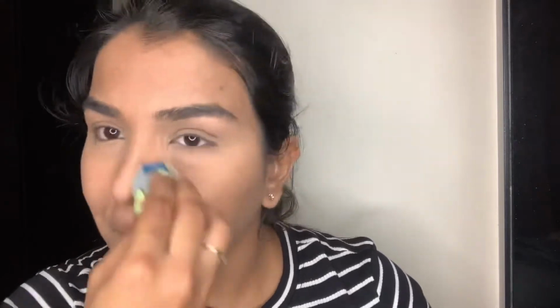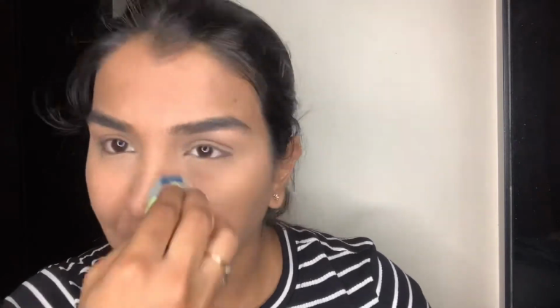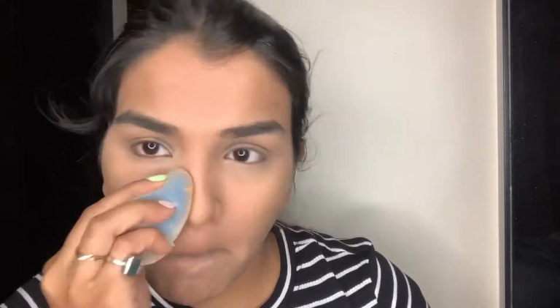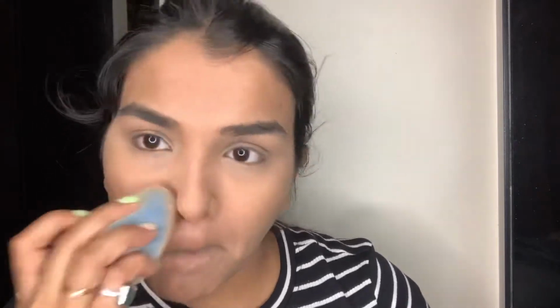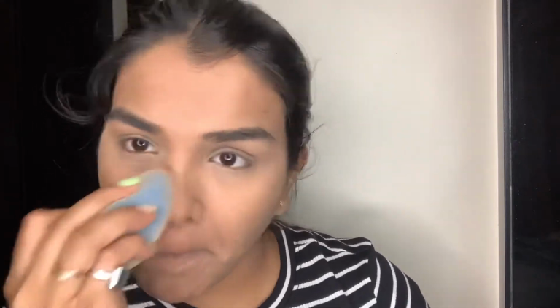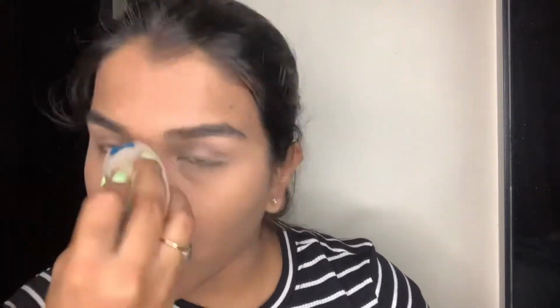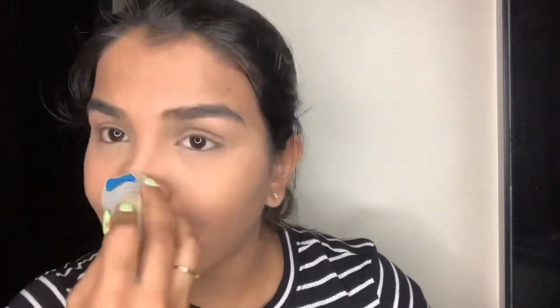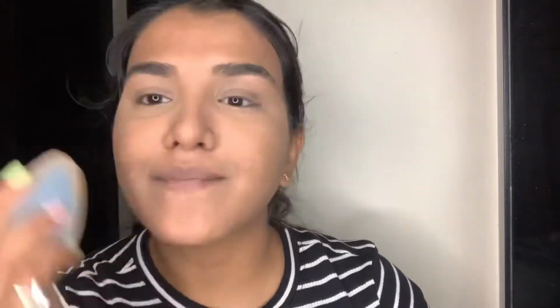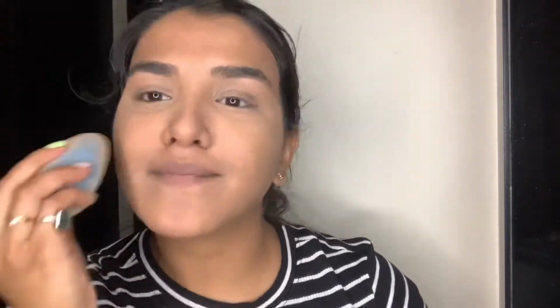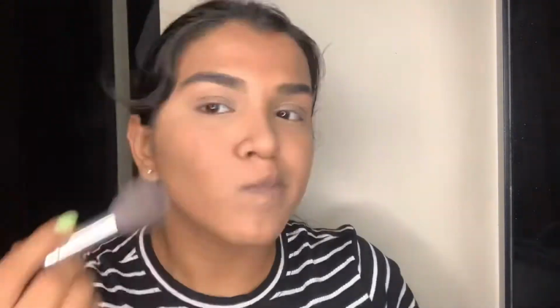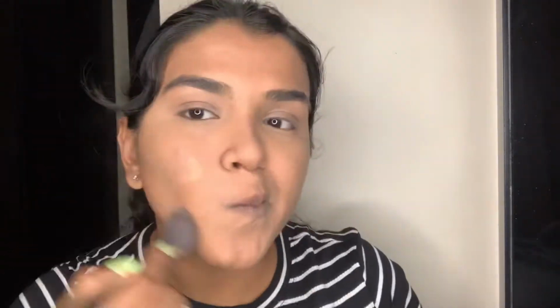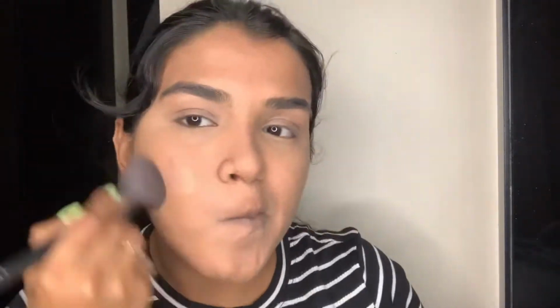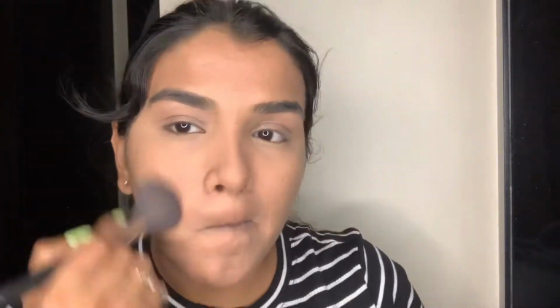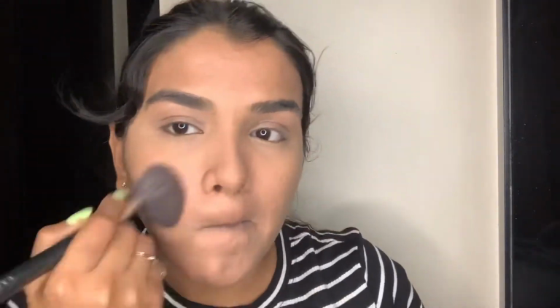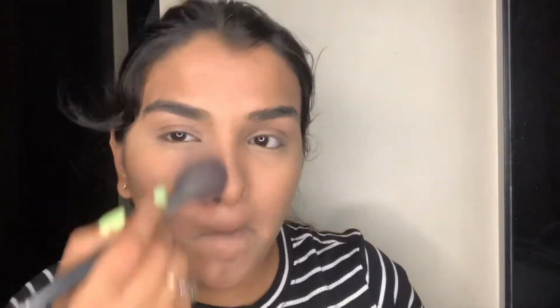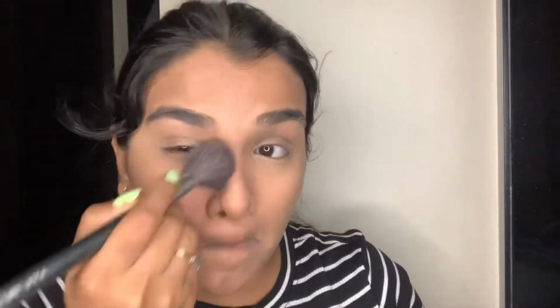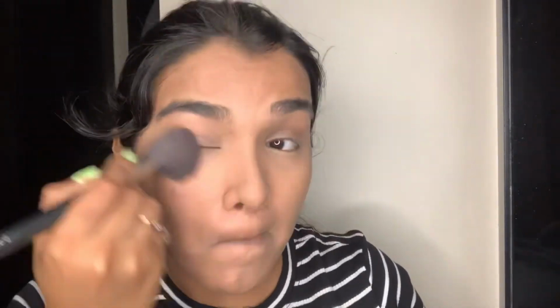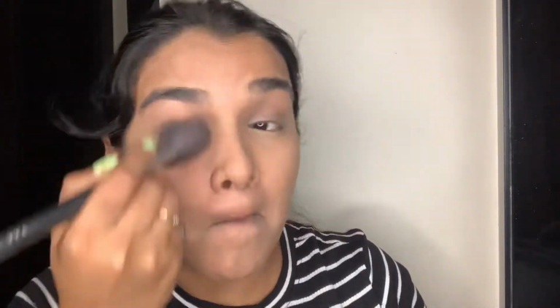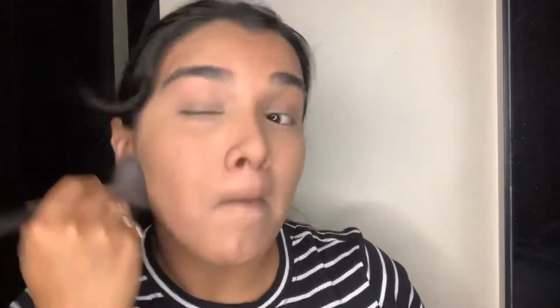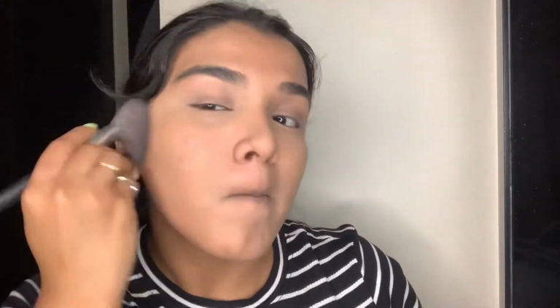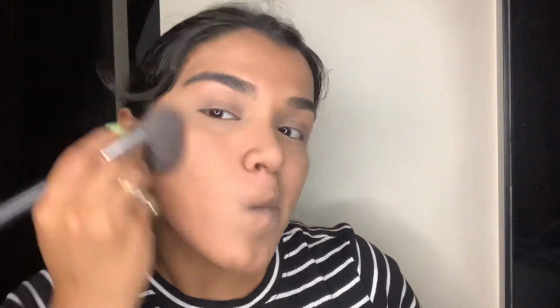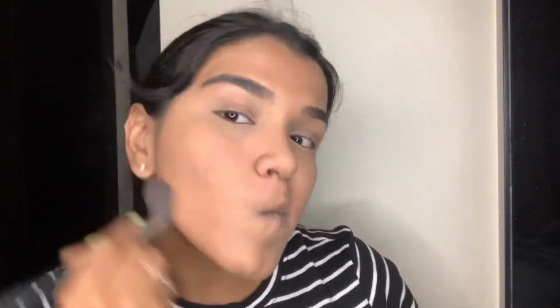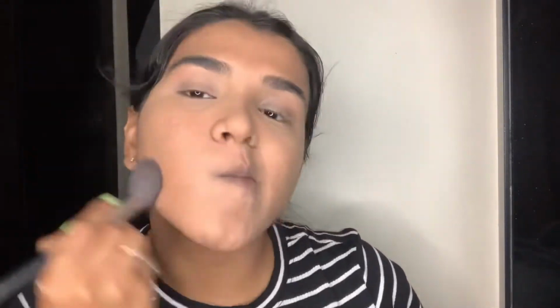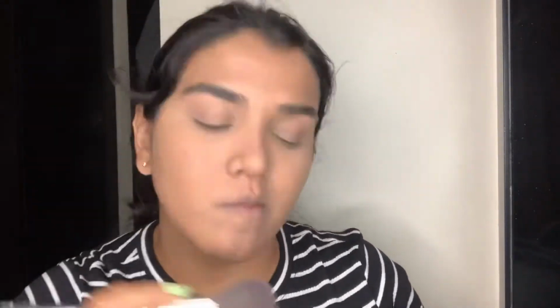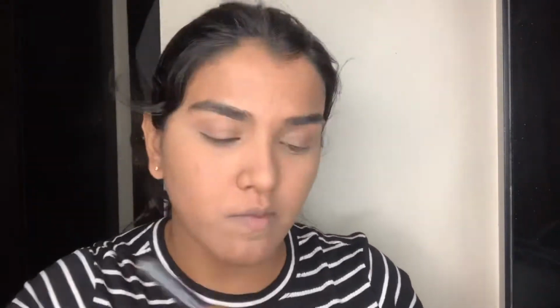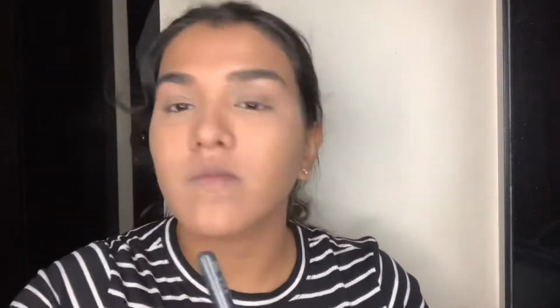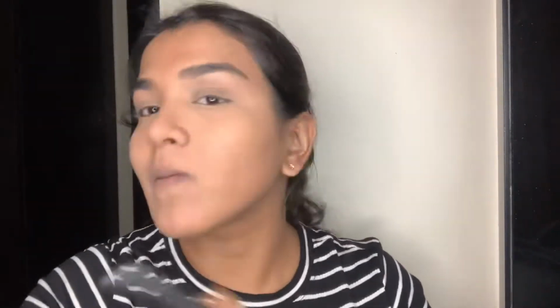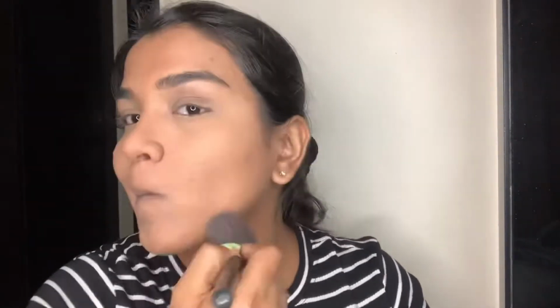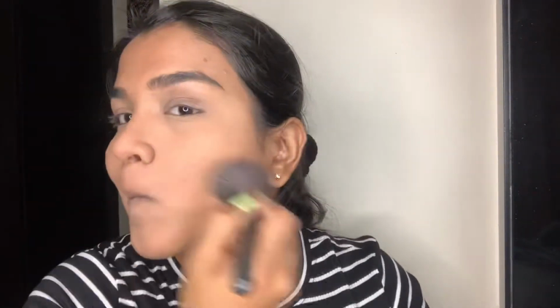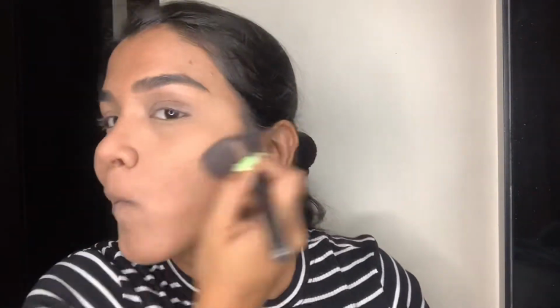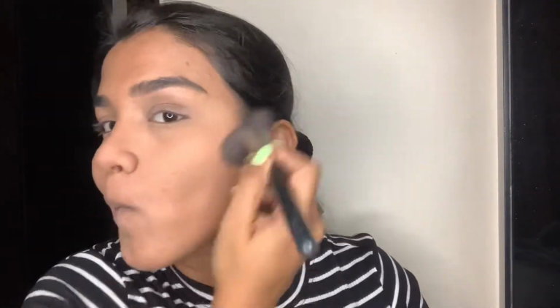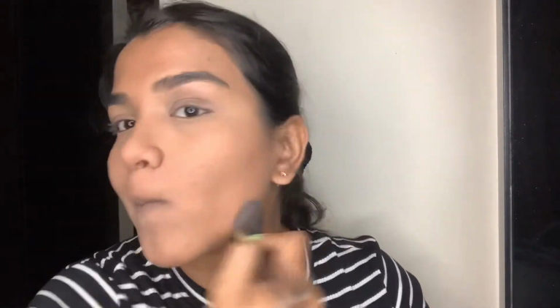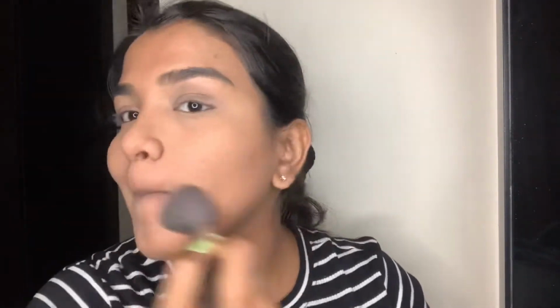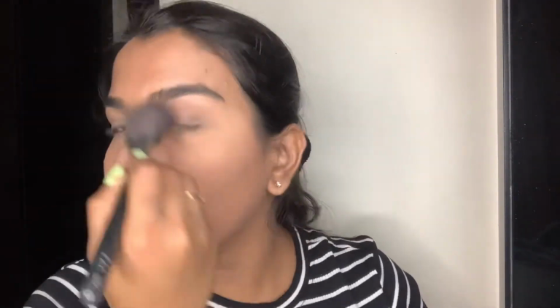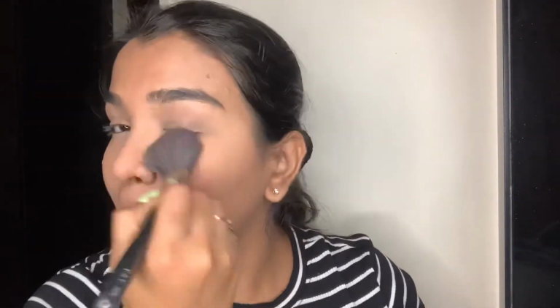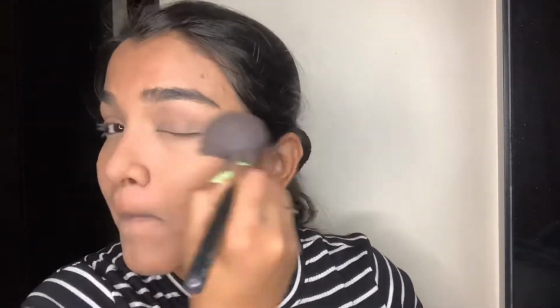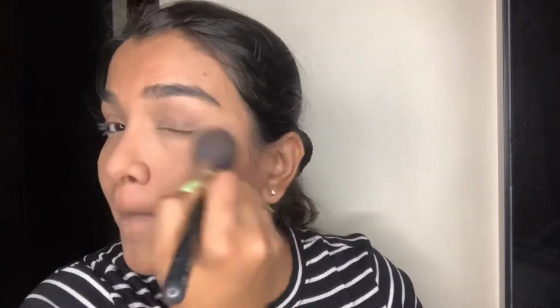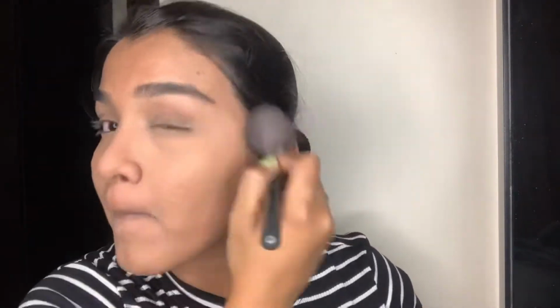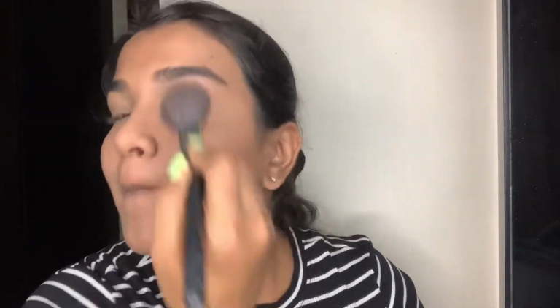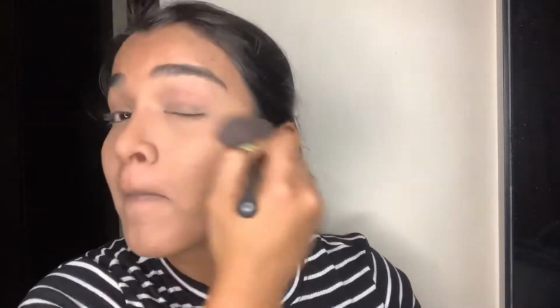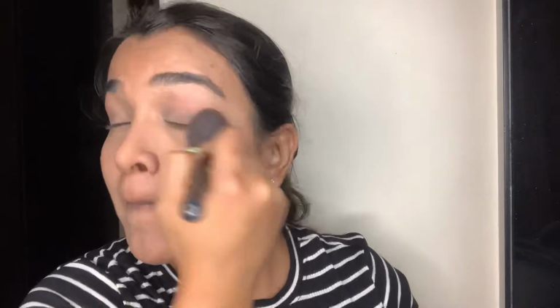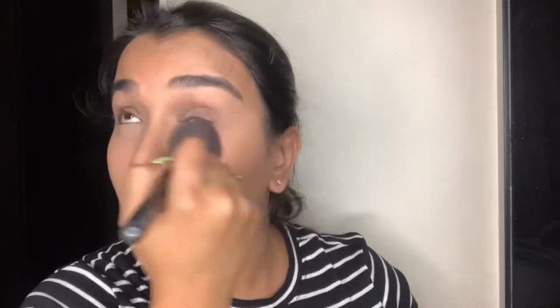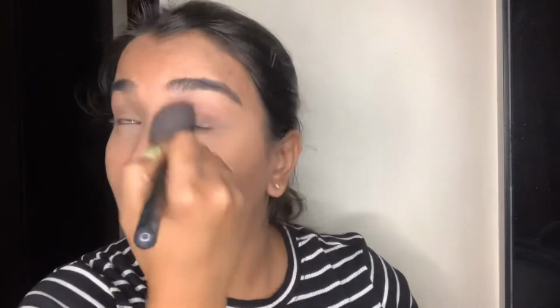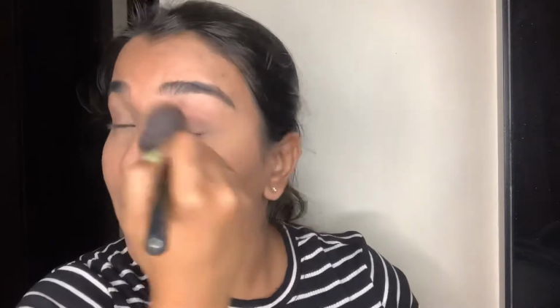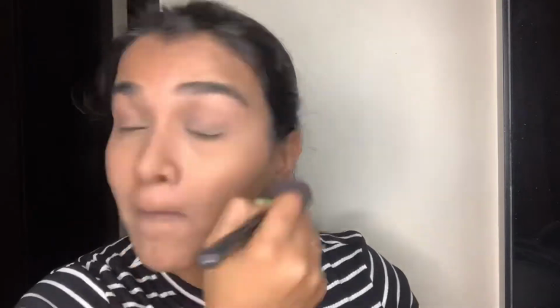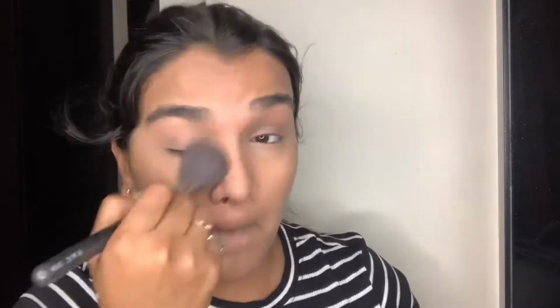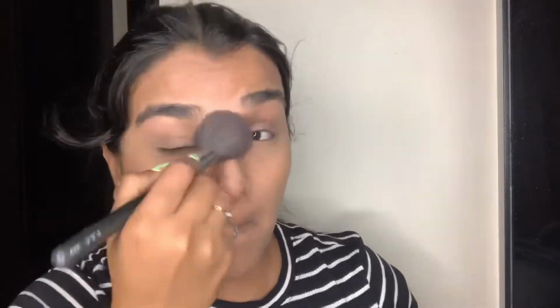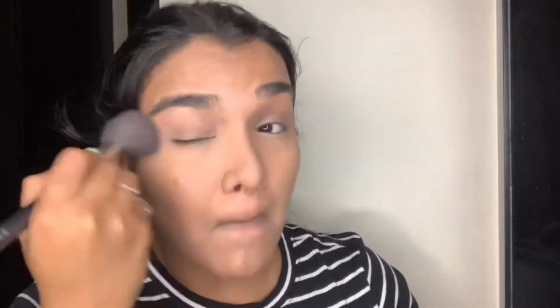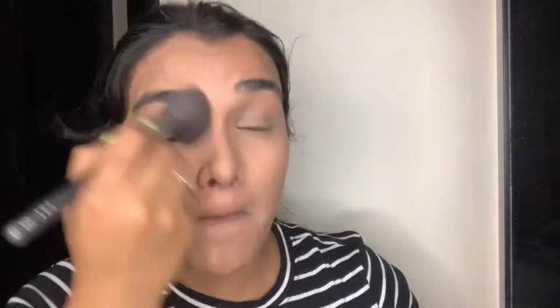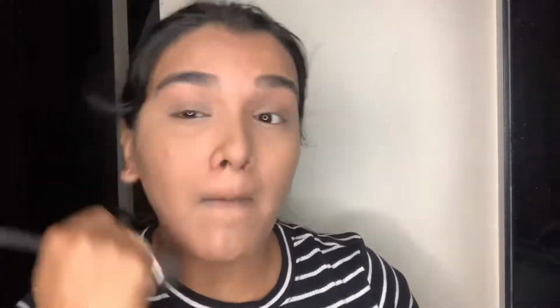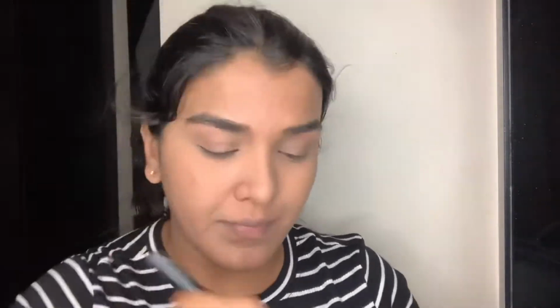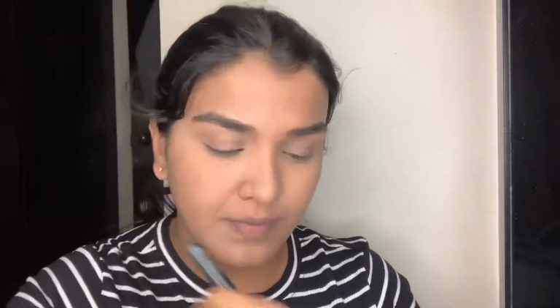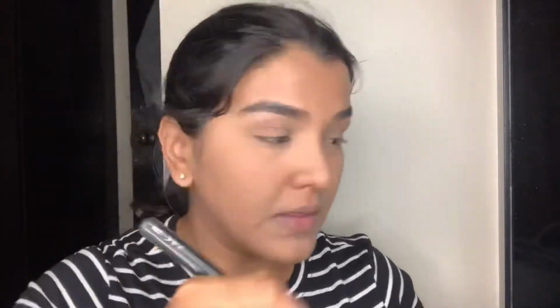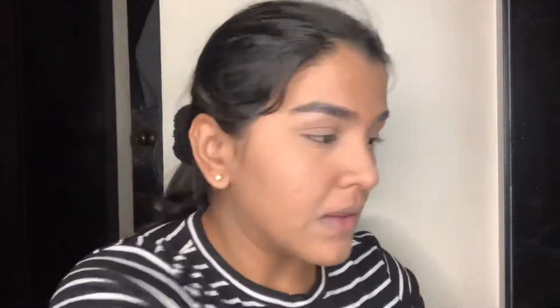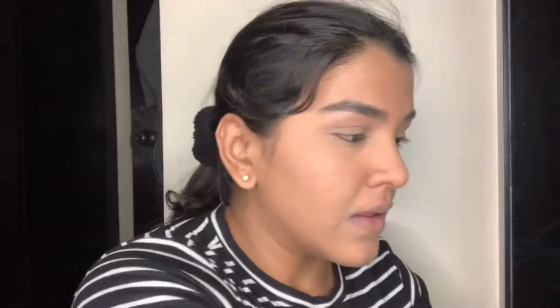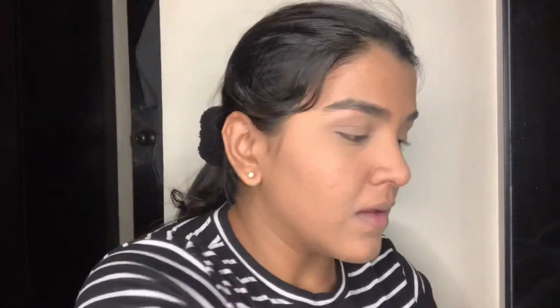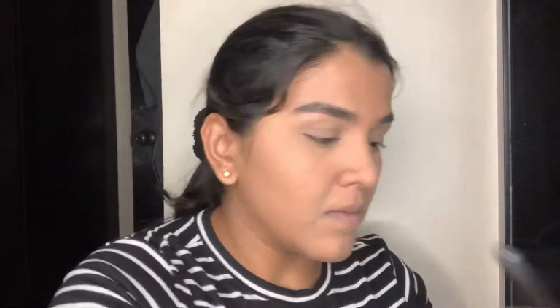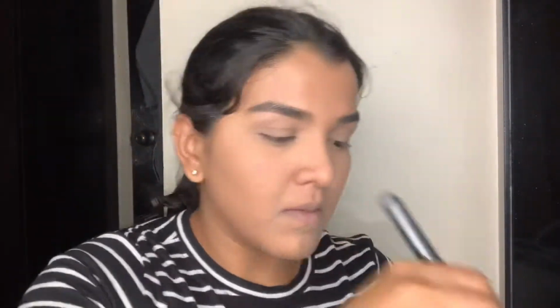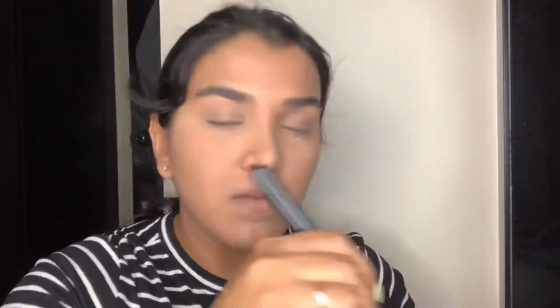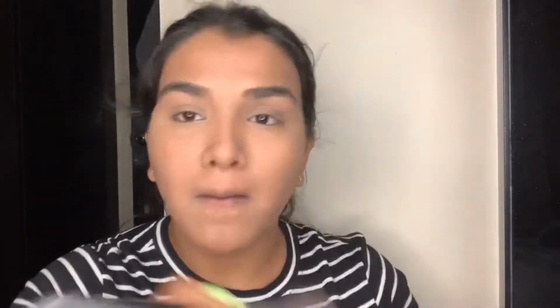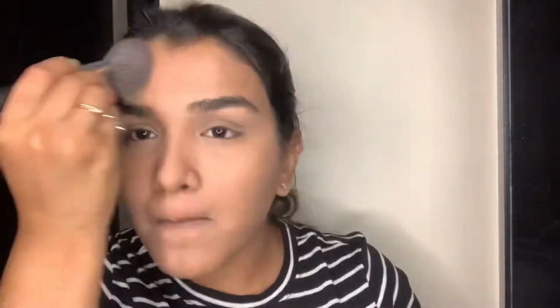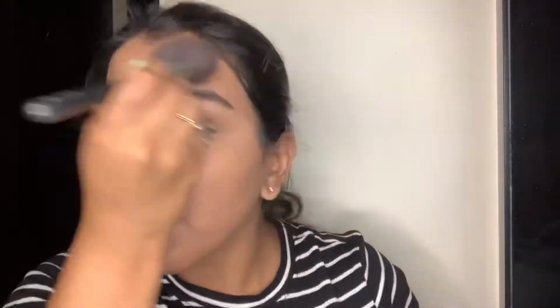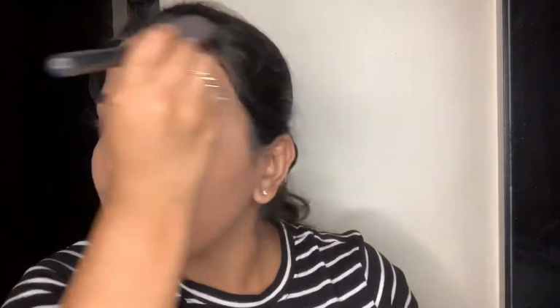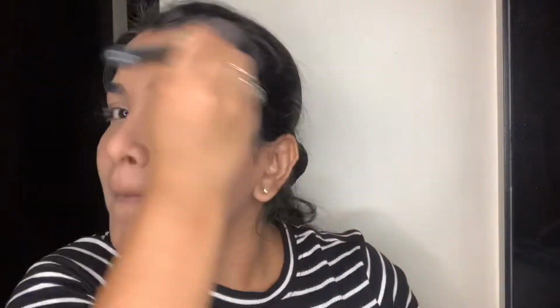I also like to make this weird fish-like face to set my smile lines, because otherwise they start creasing at the end of the day.